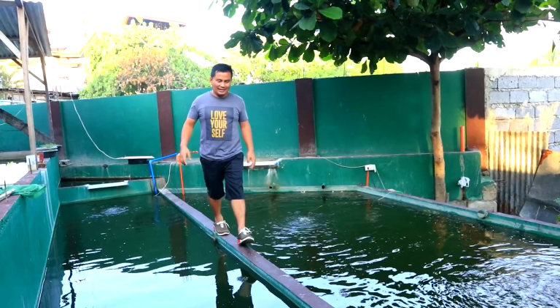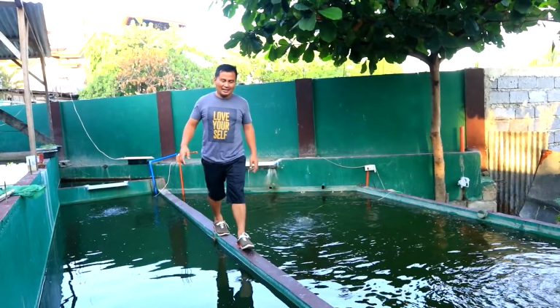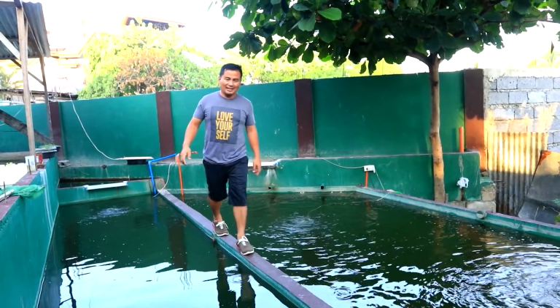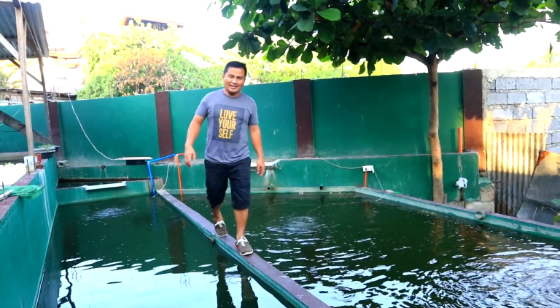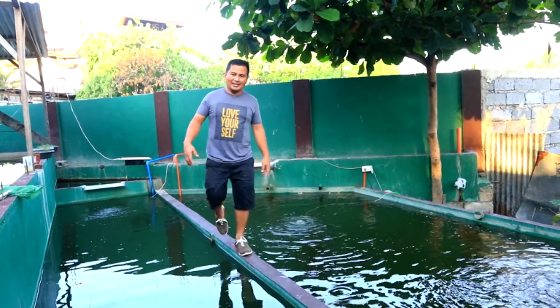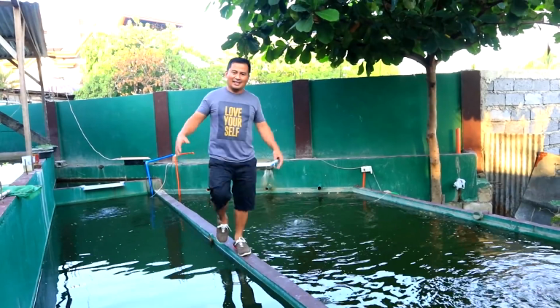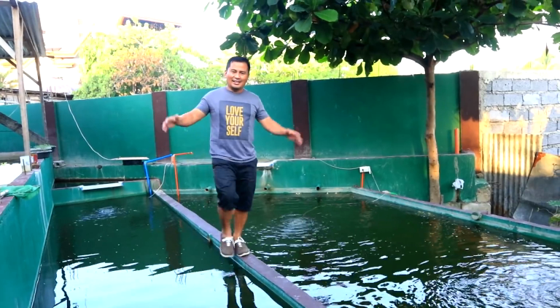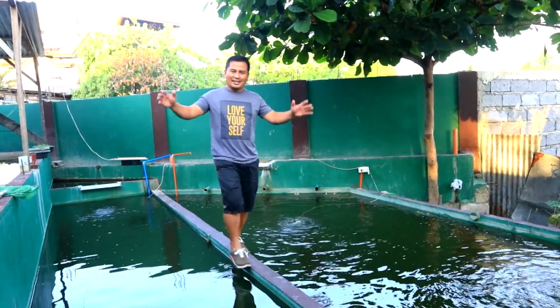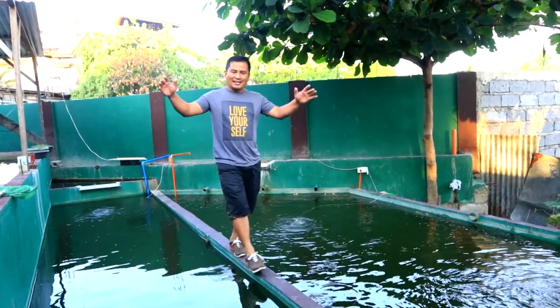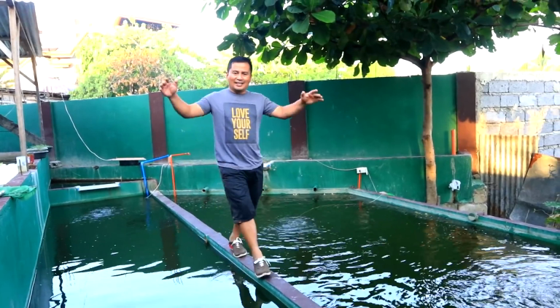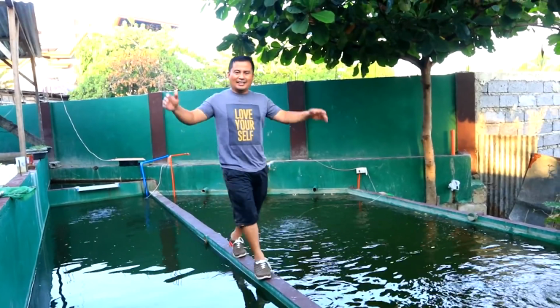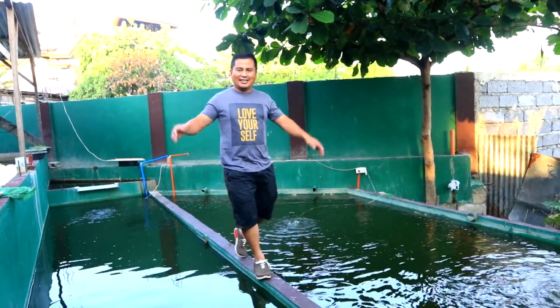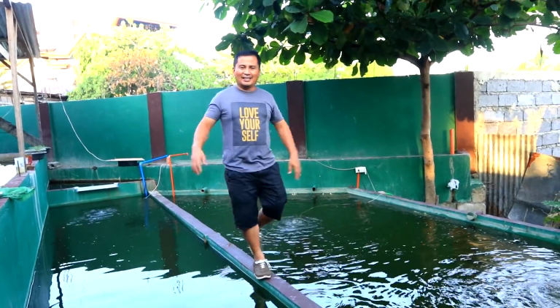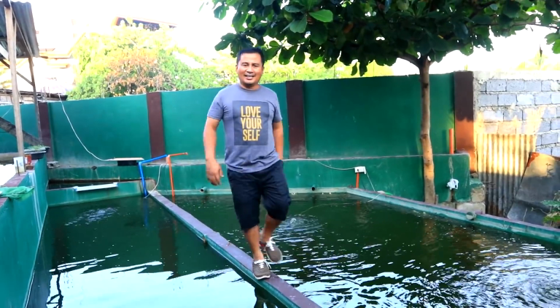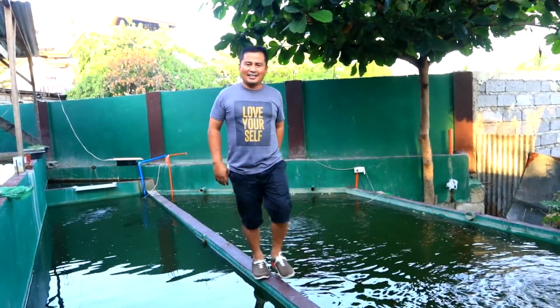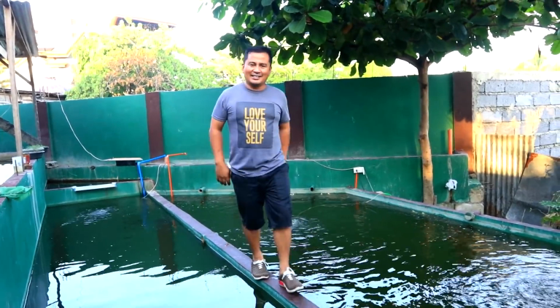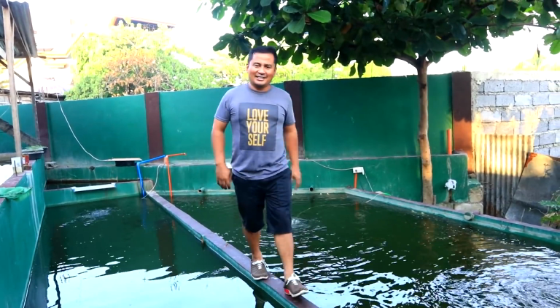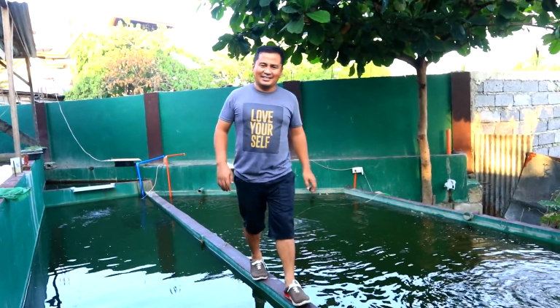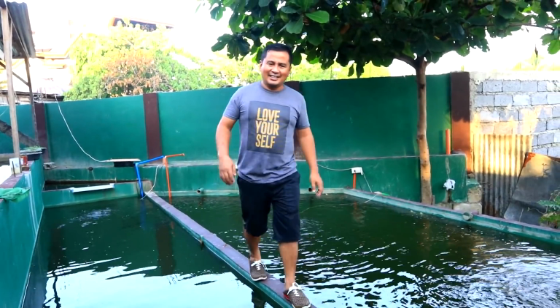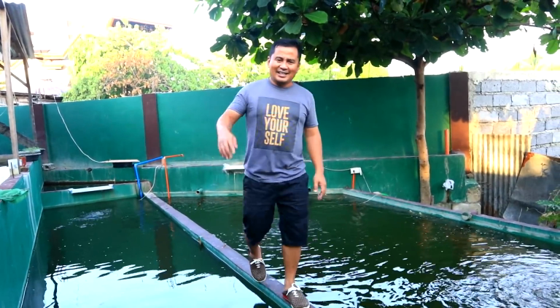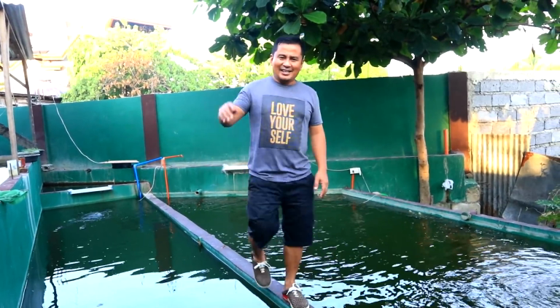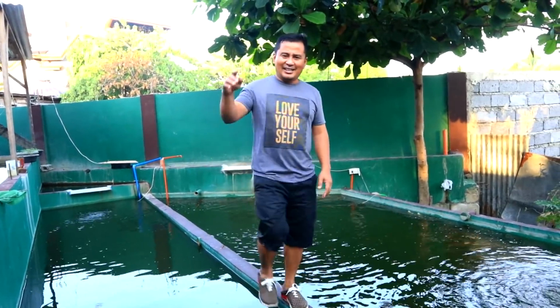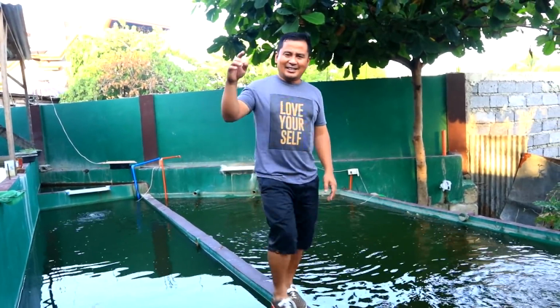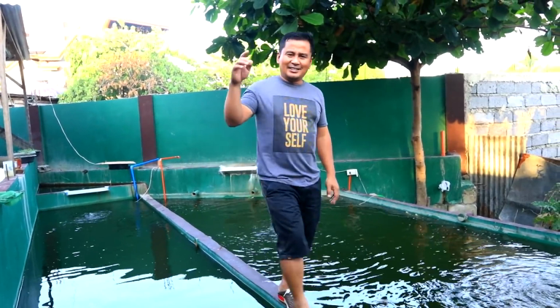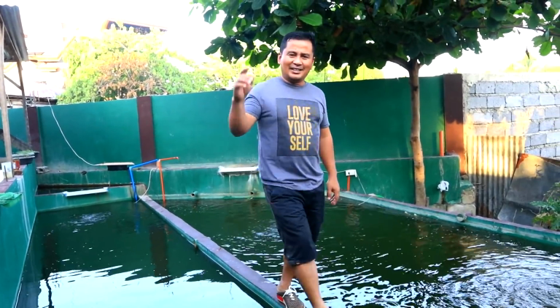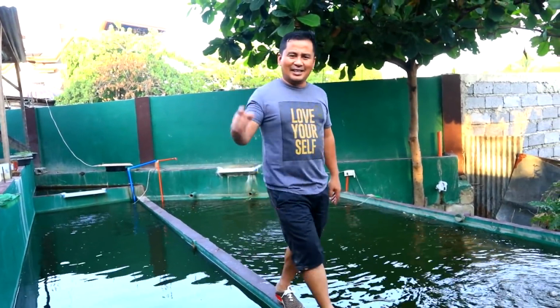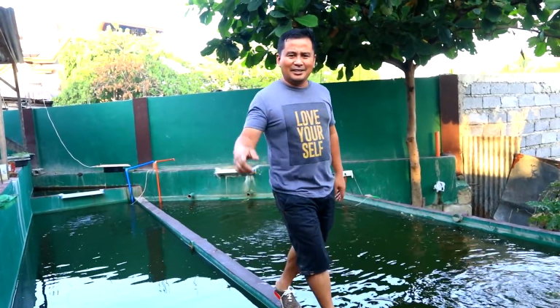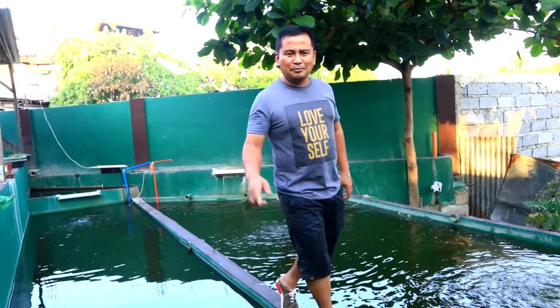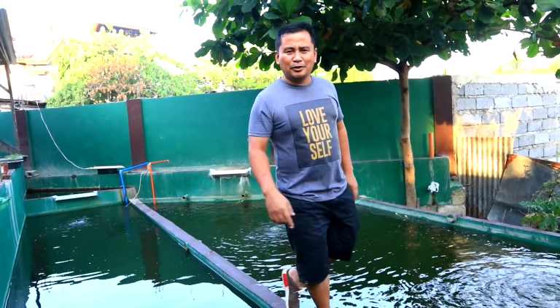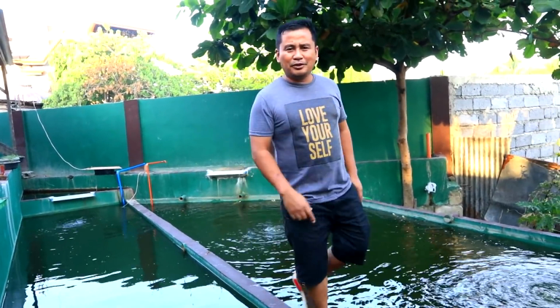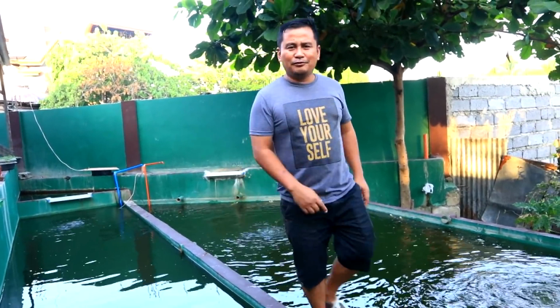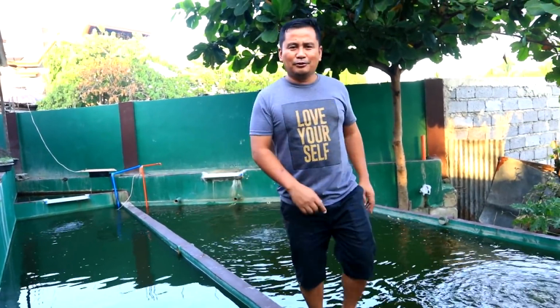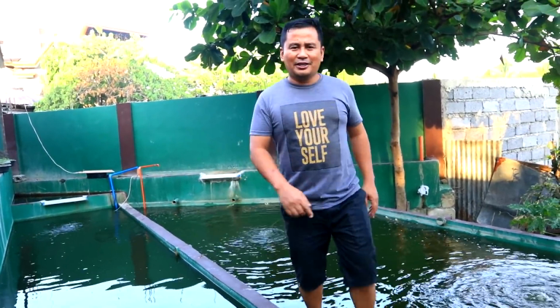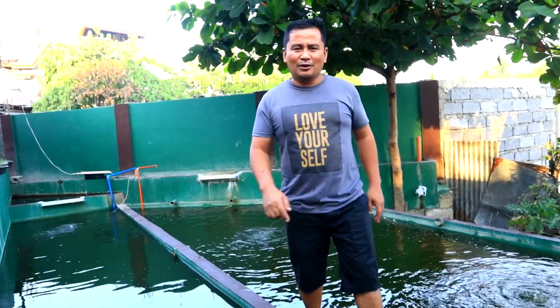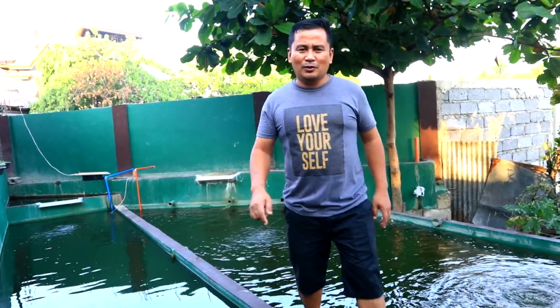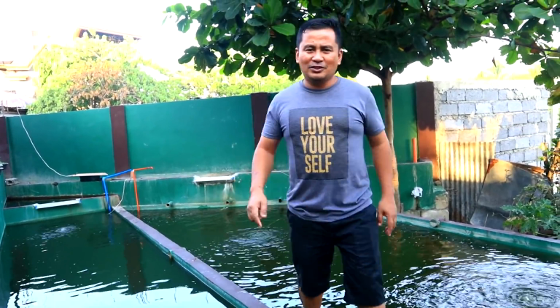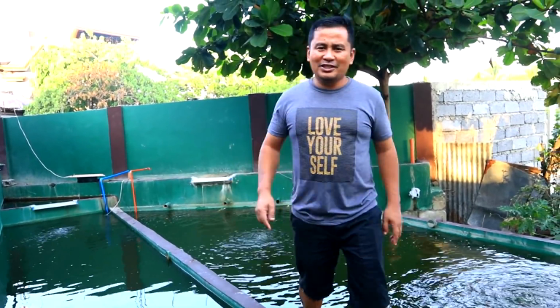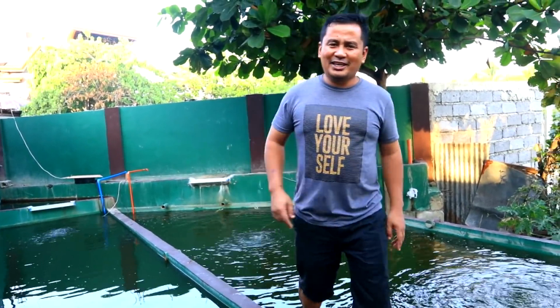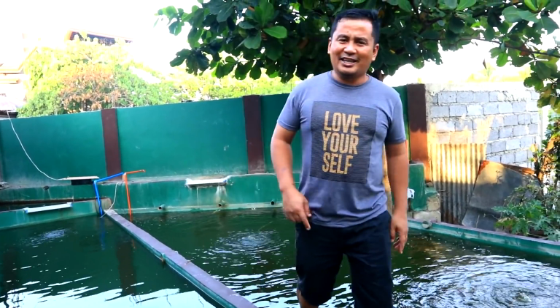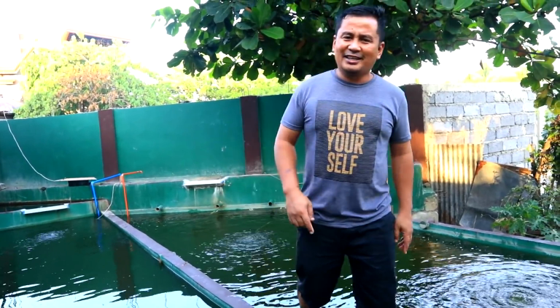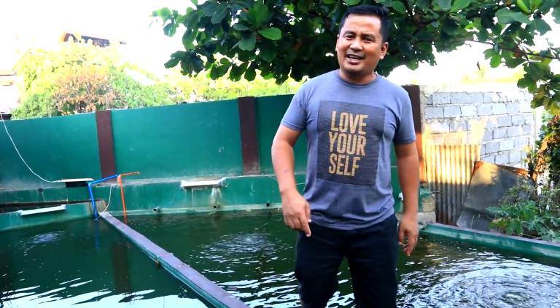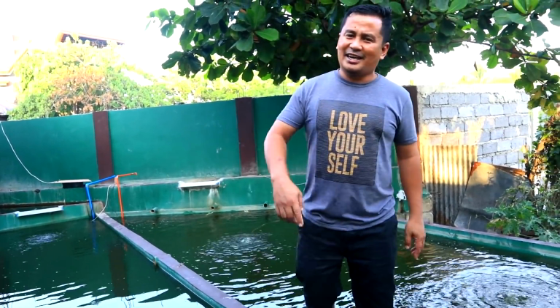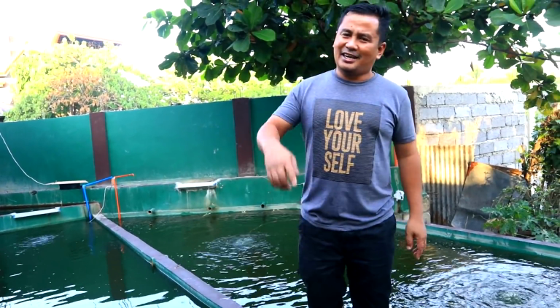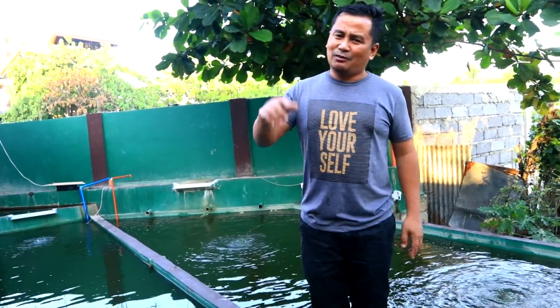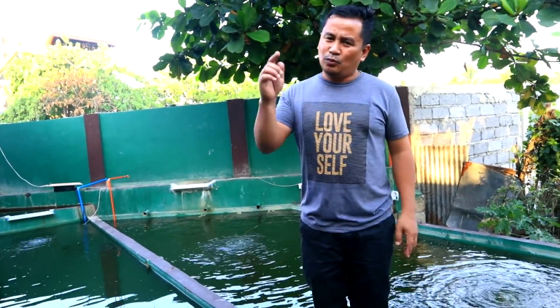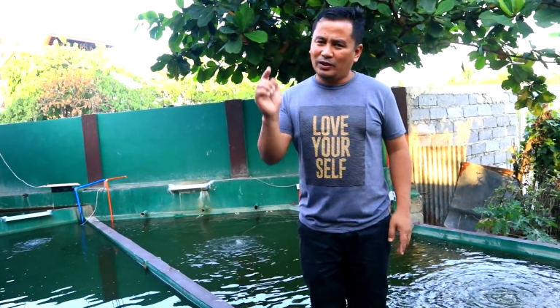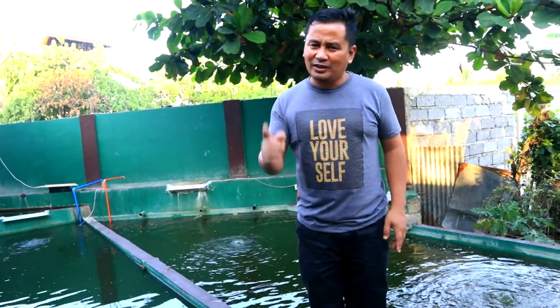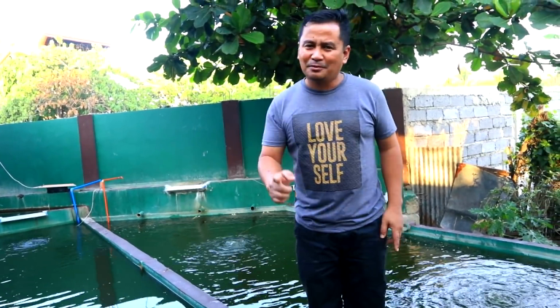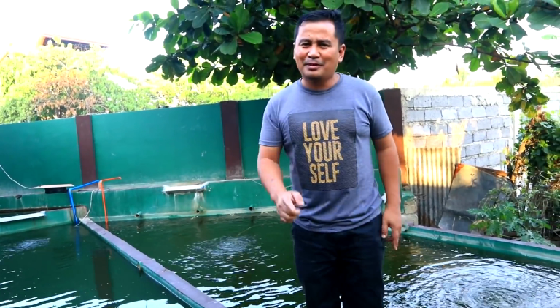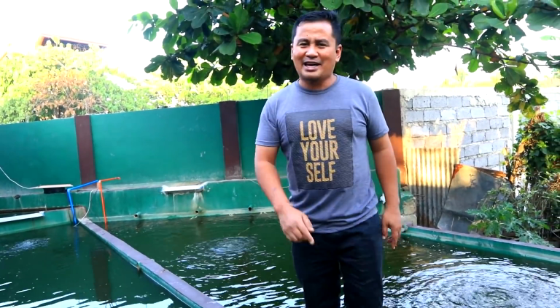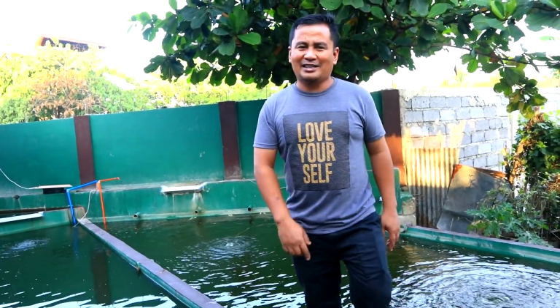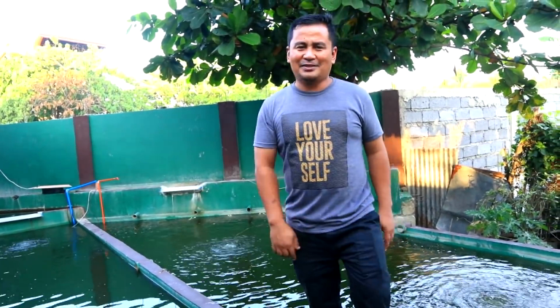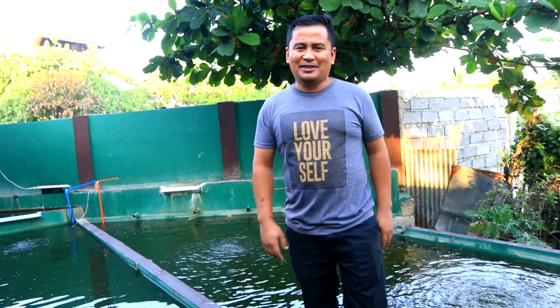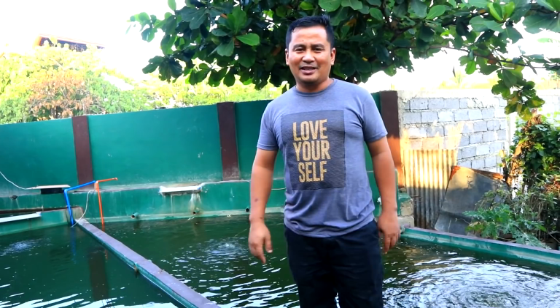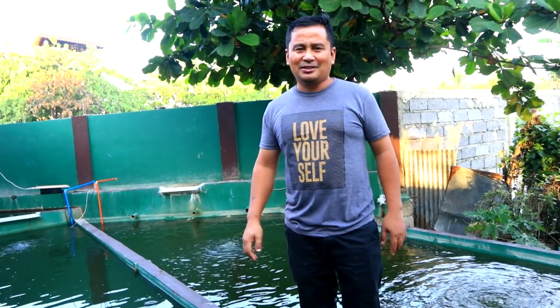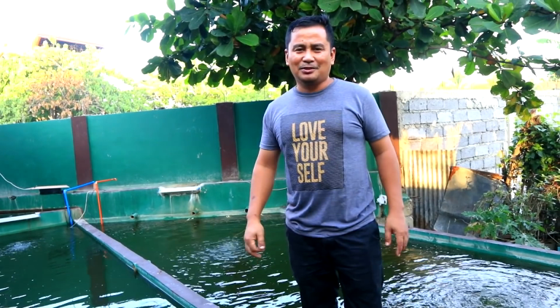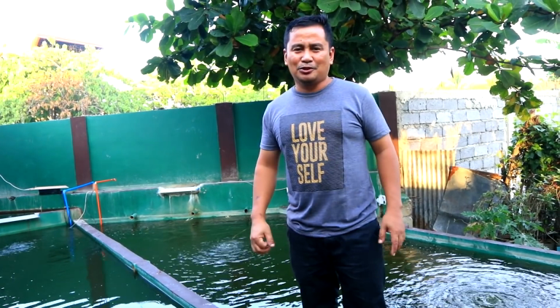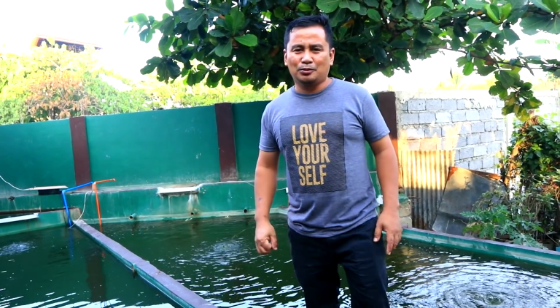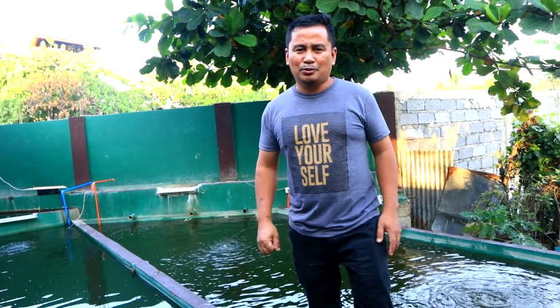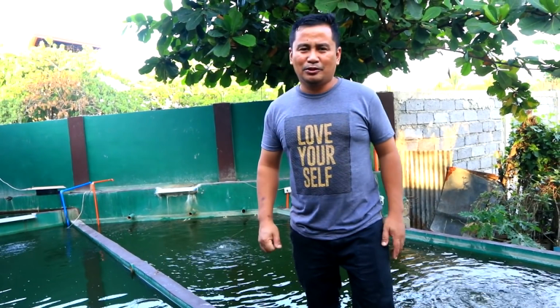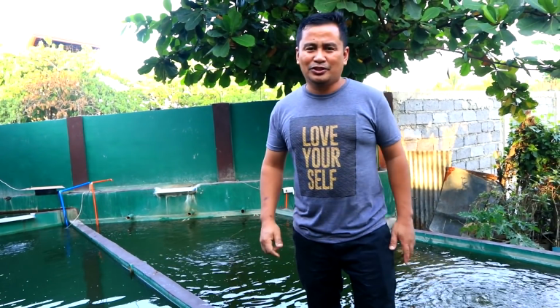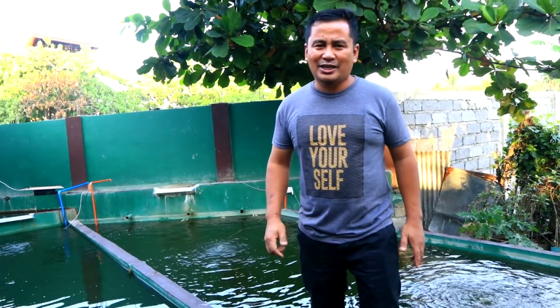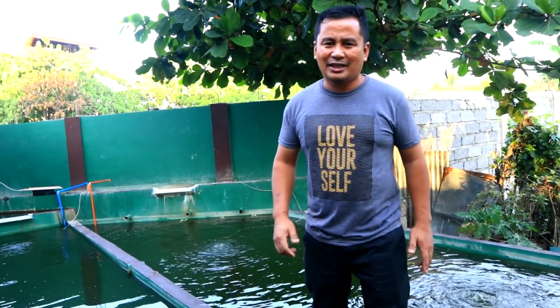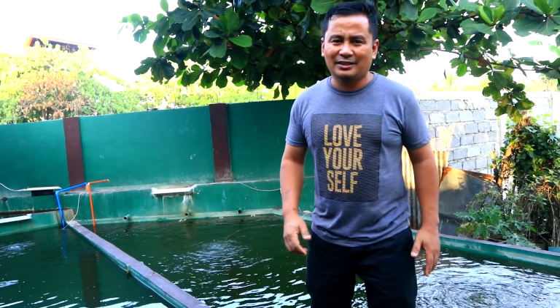Hi guys, it's another beautiful day once again and welcome back to Dexter's World Channel.